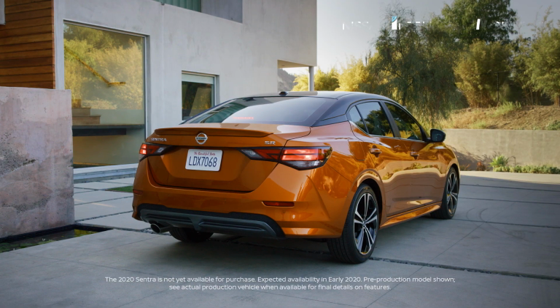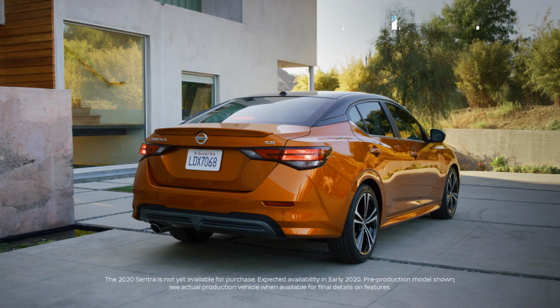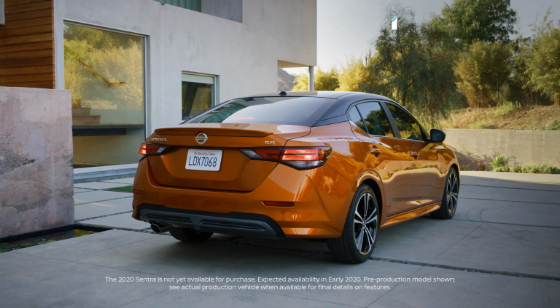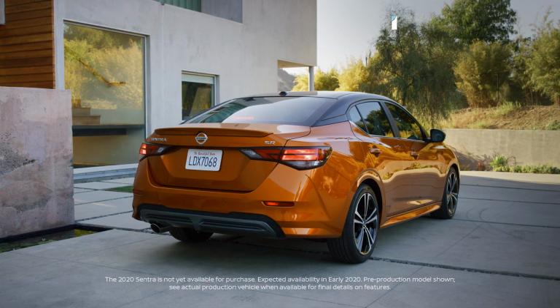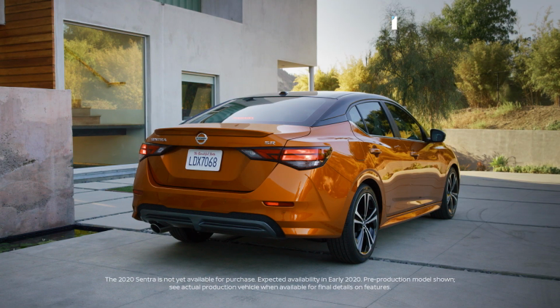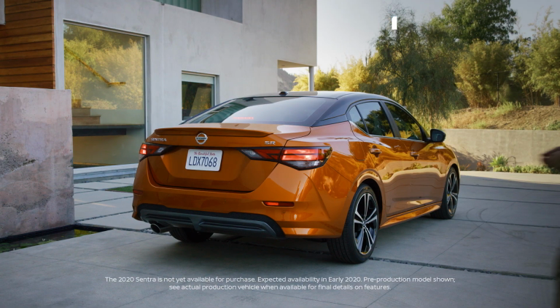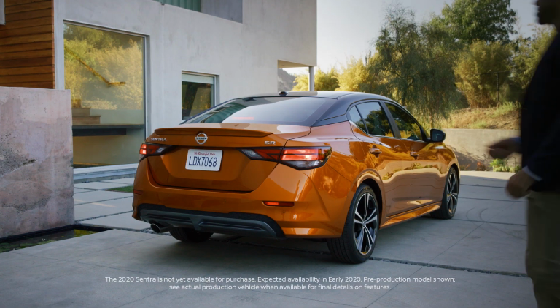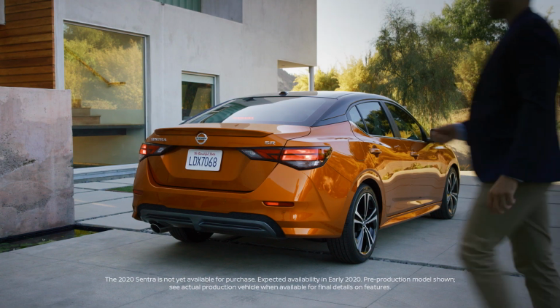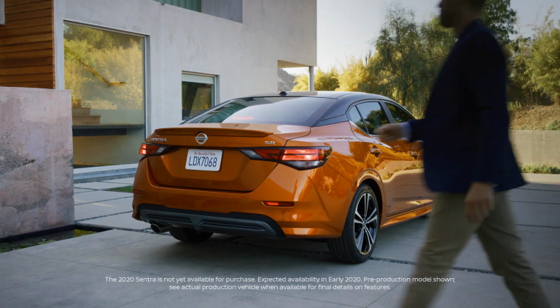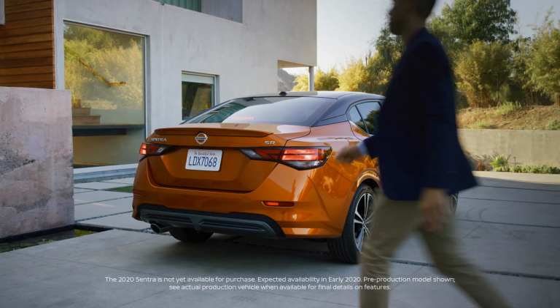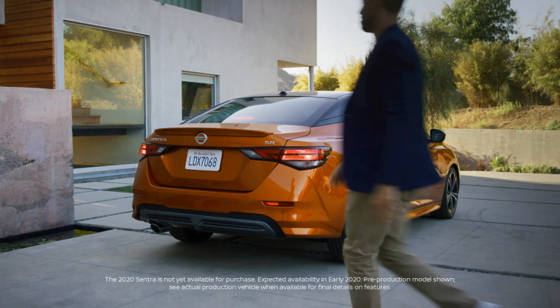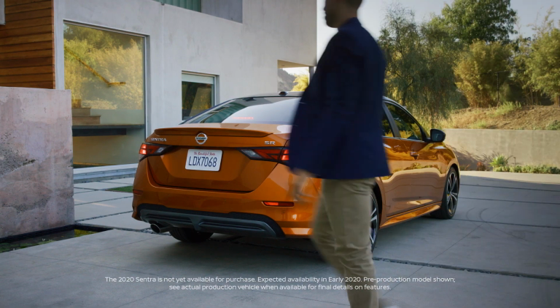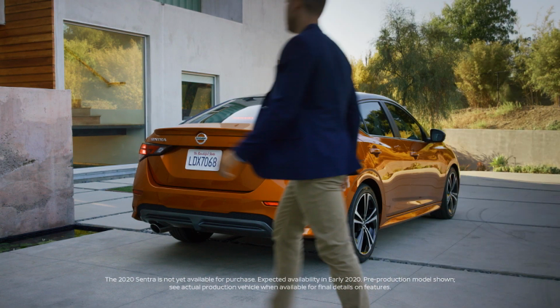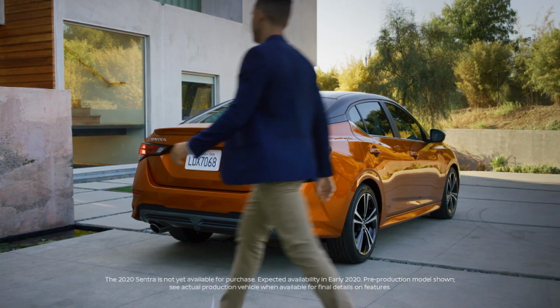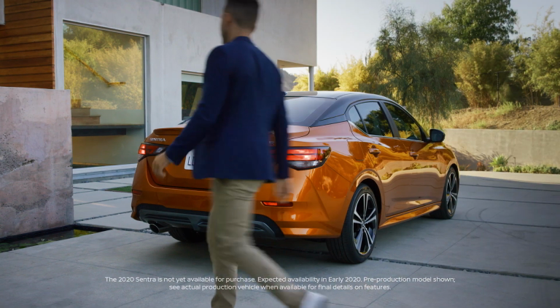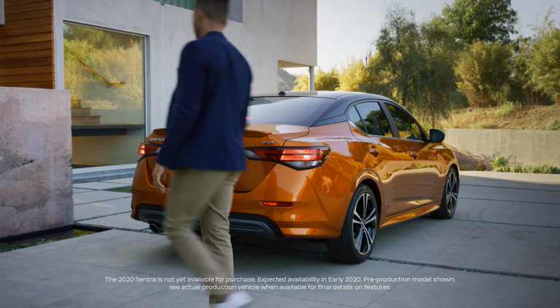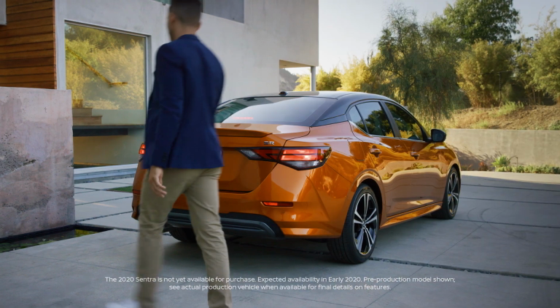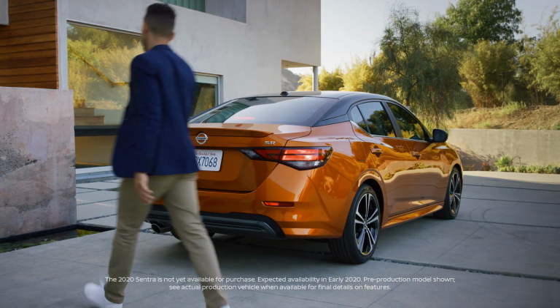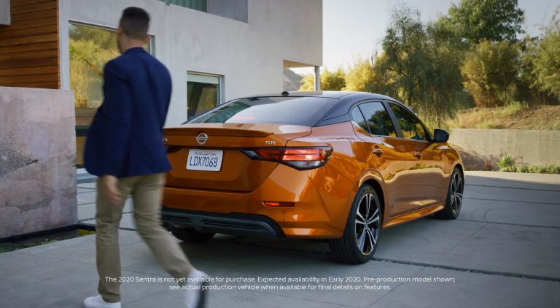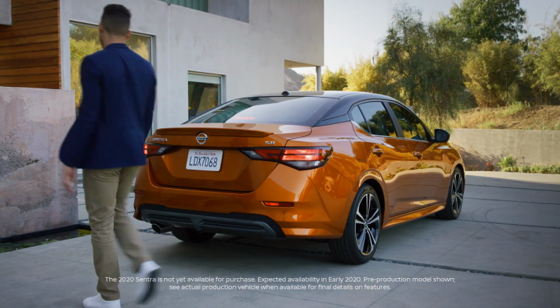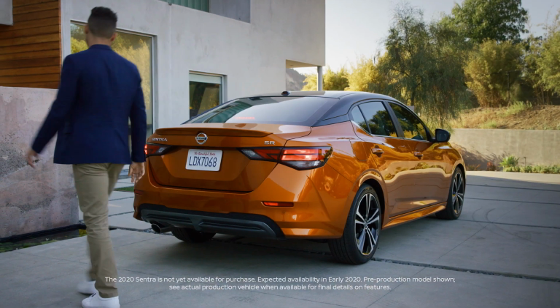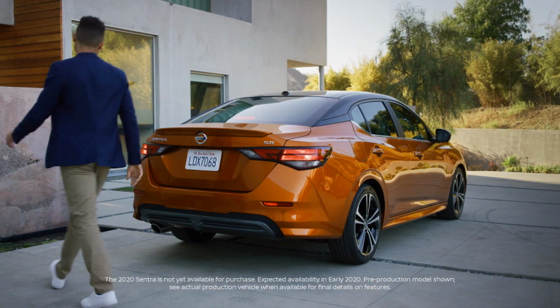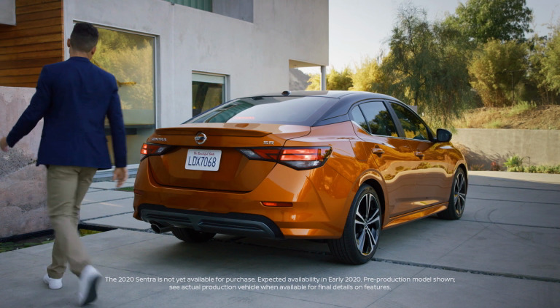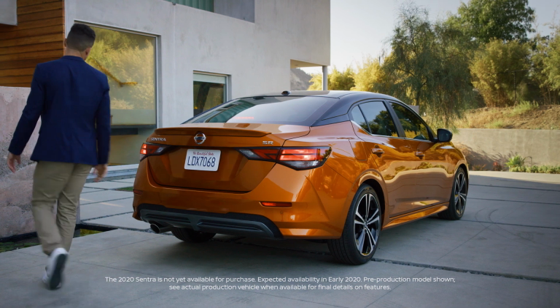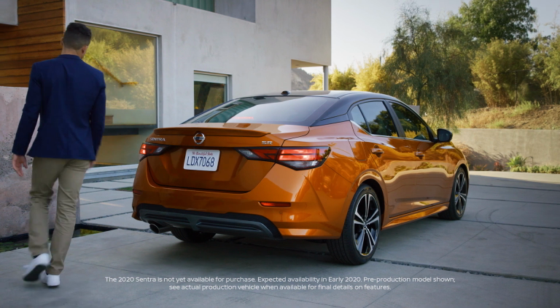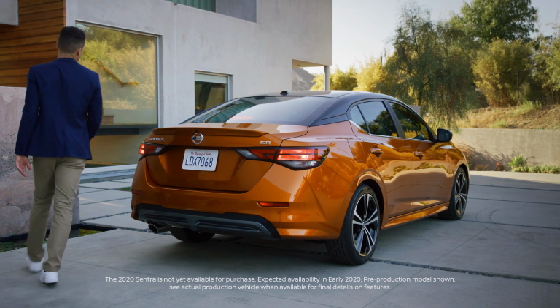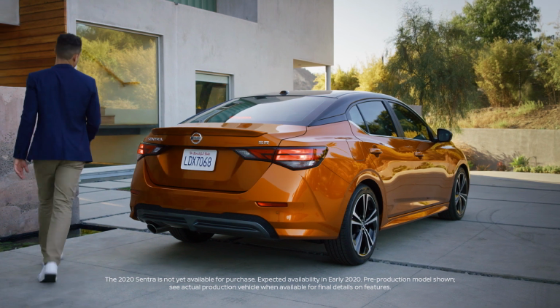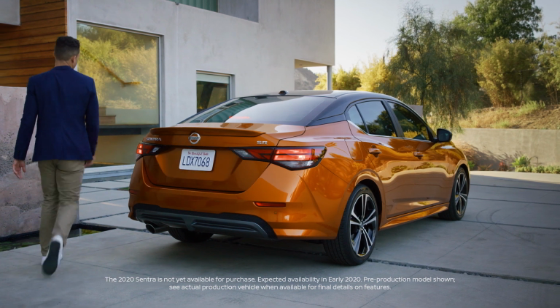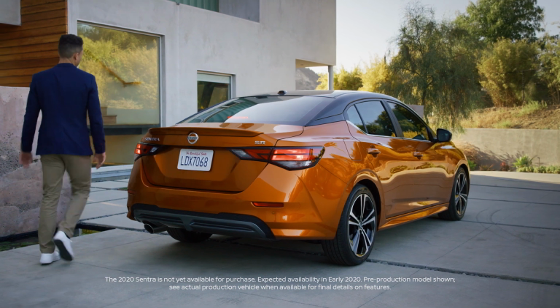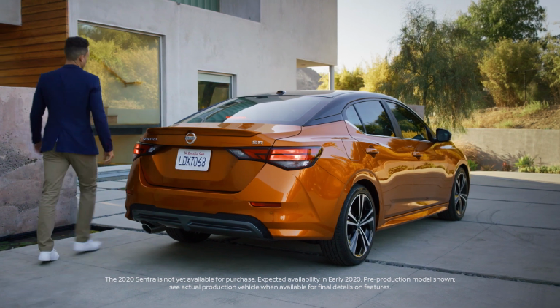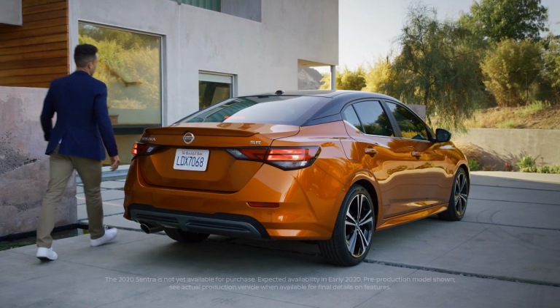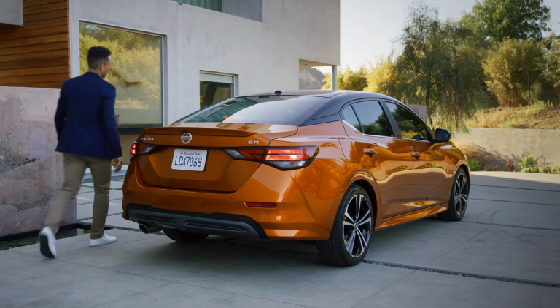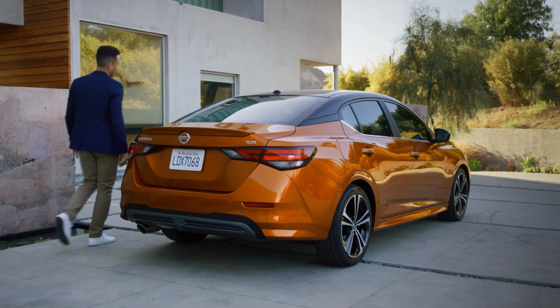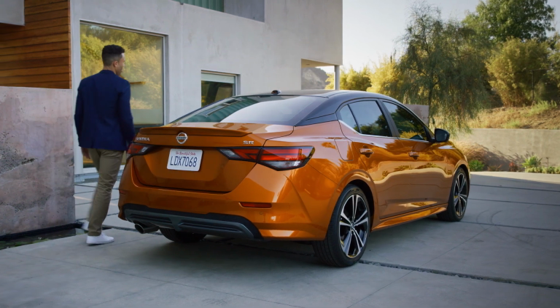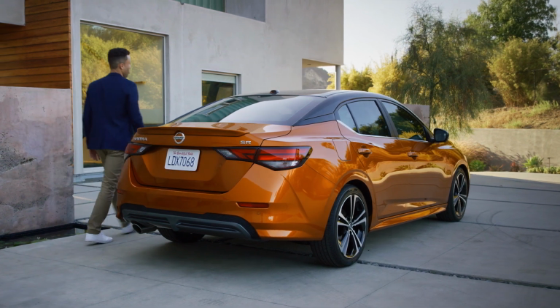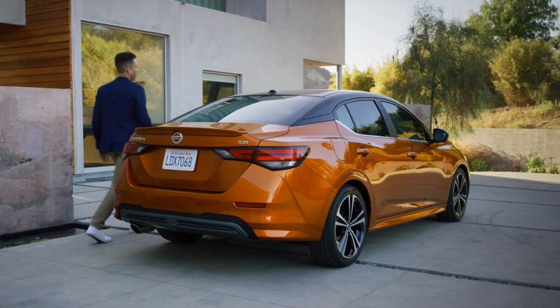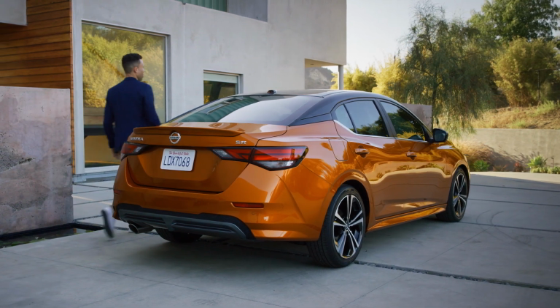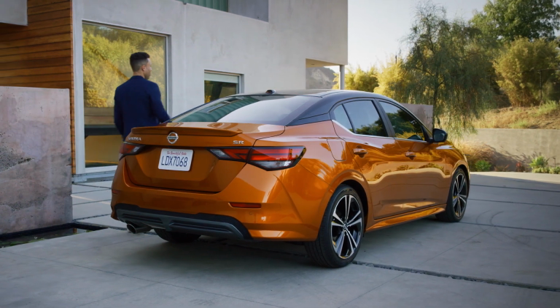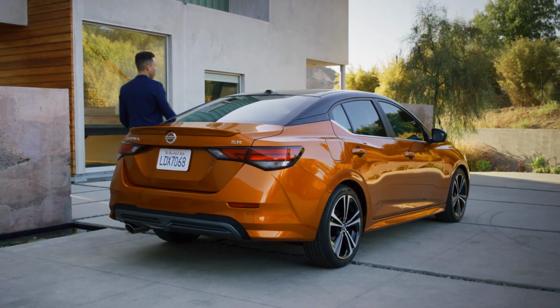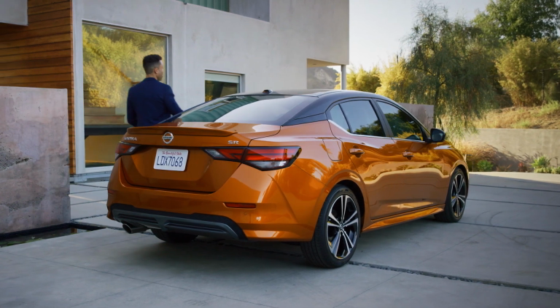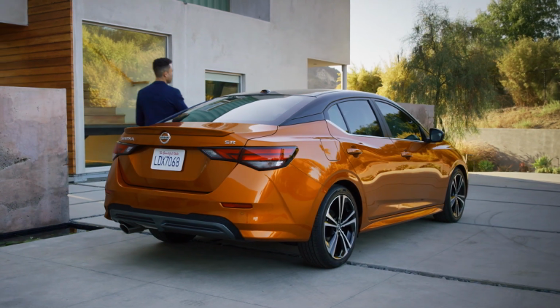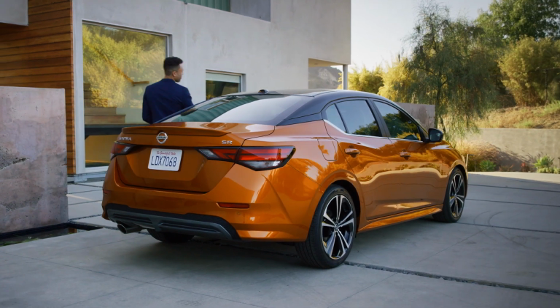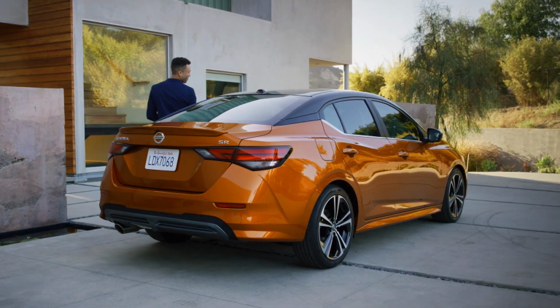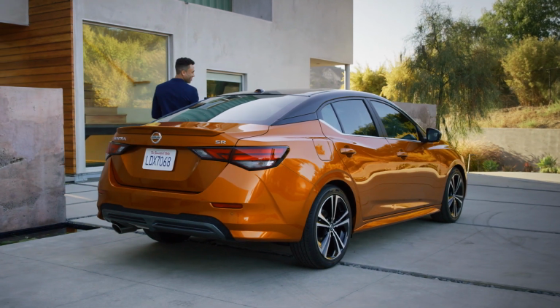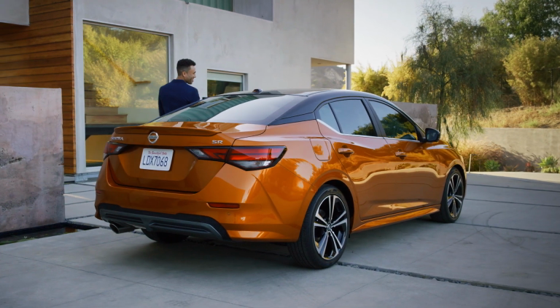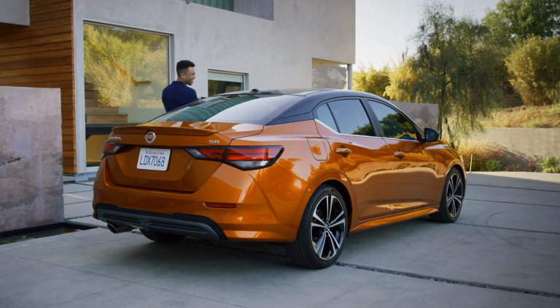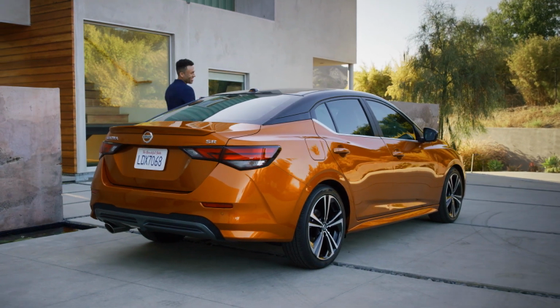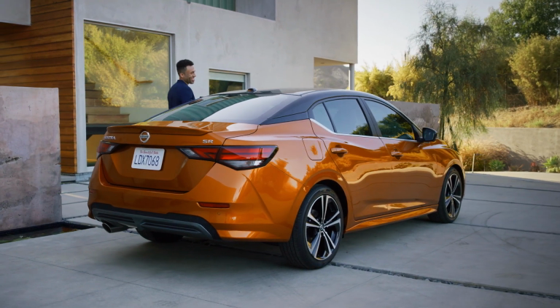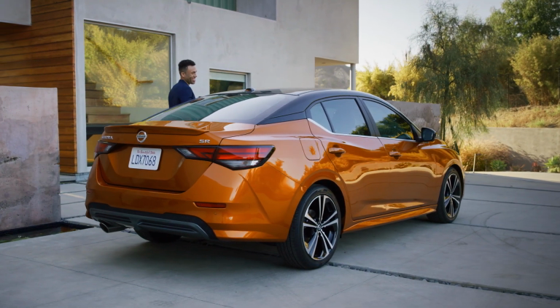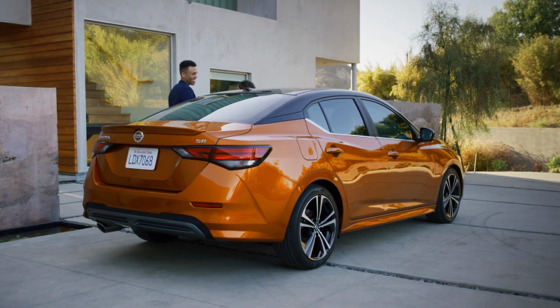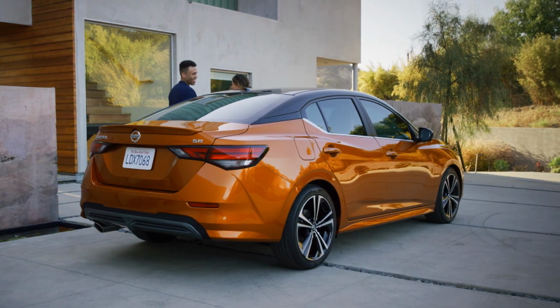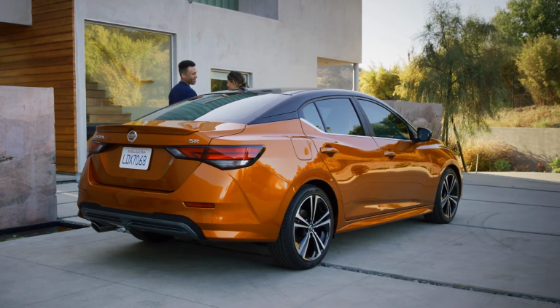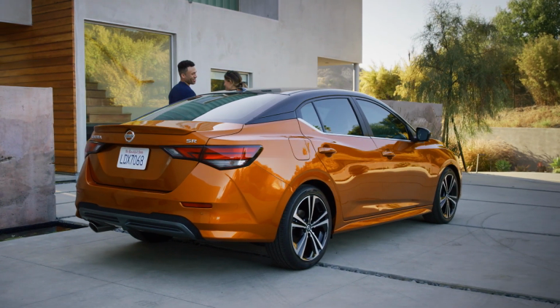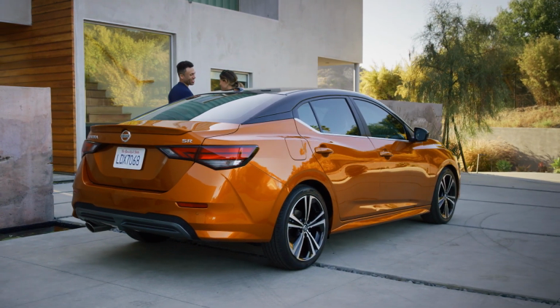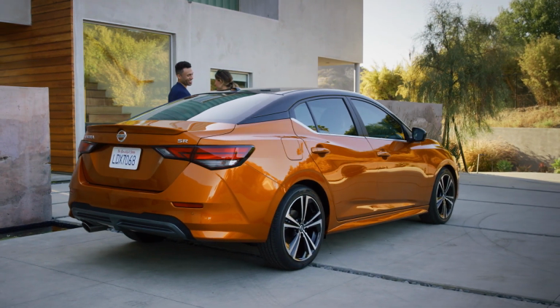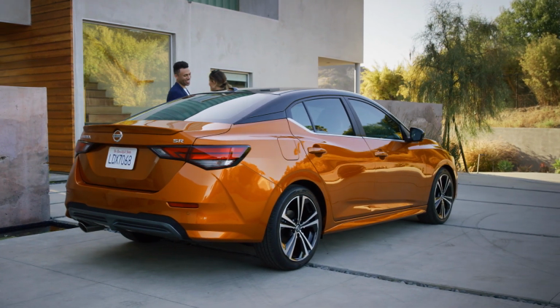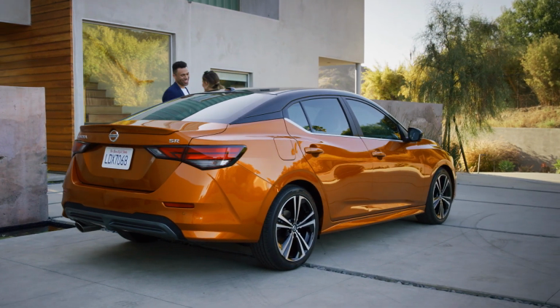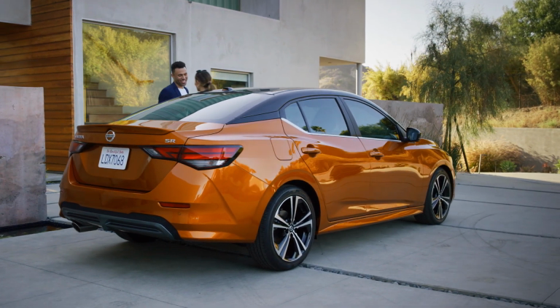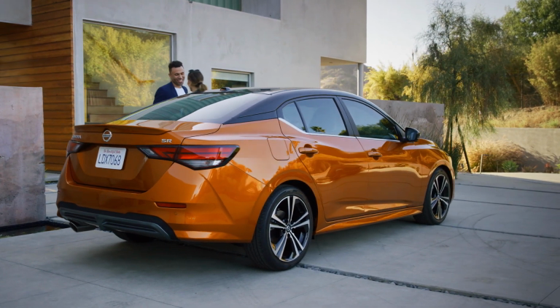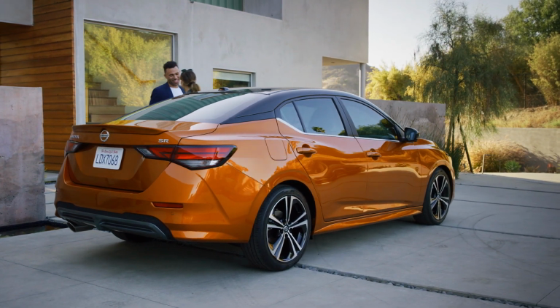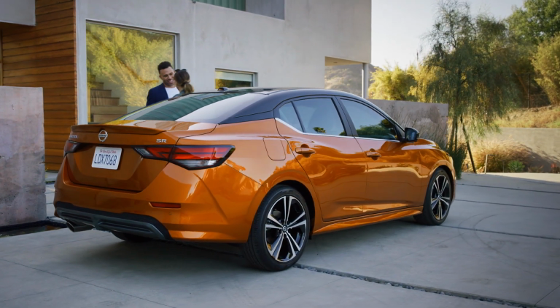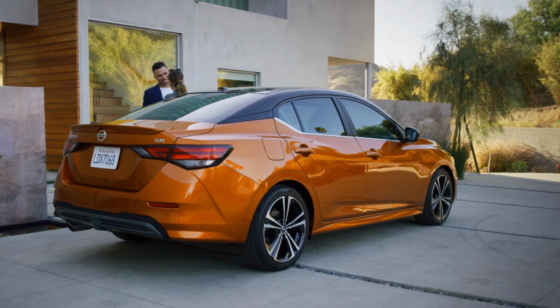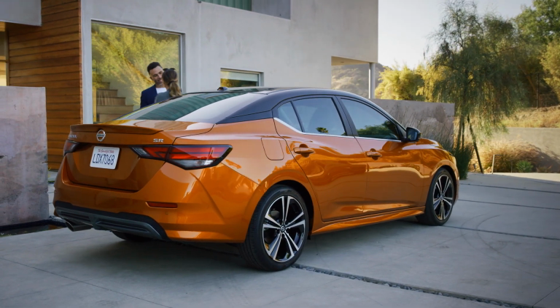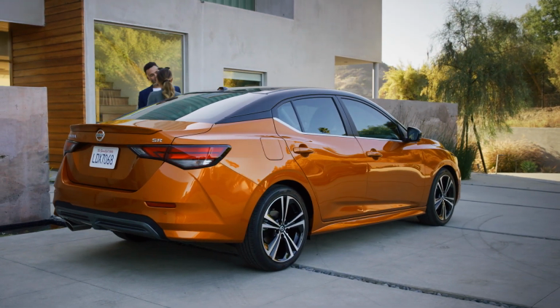Introducing the all-new Nissan Sentra. This is the drive you deserve. This is Nissan Intelligent Mobility.